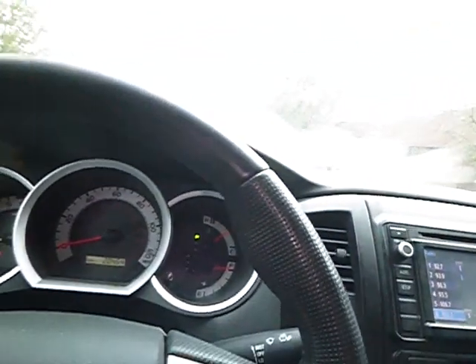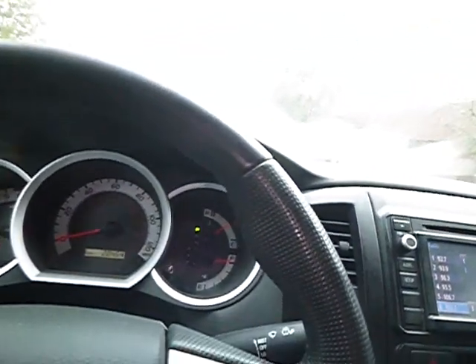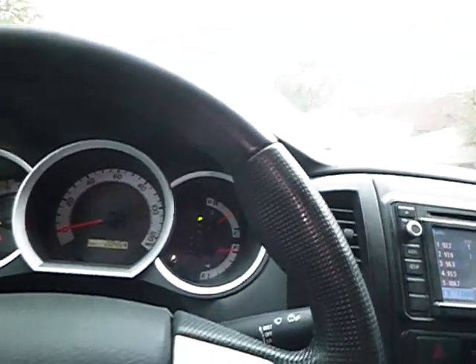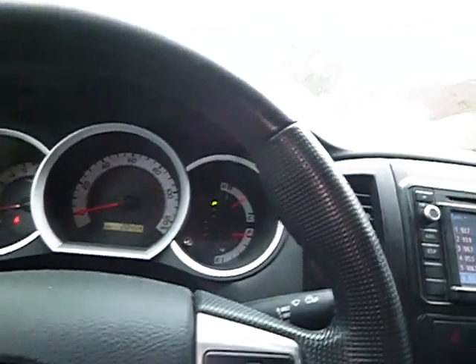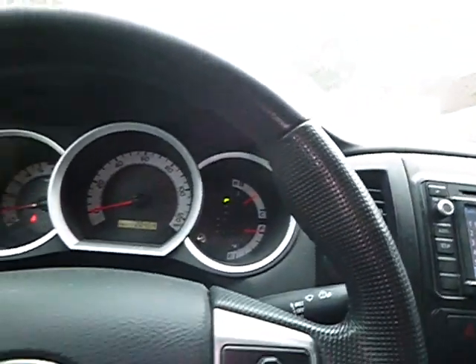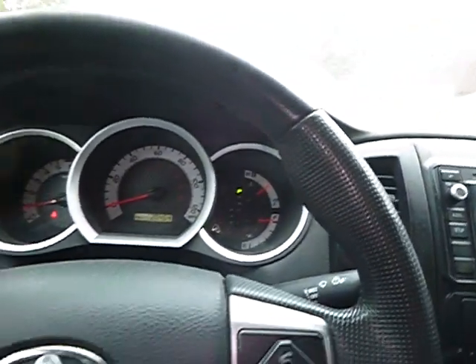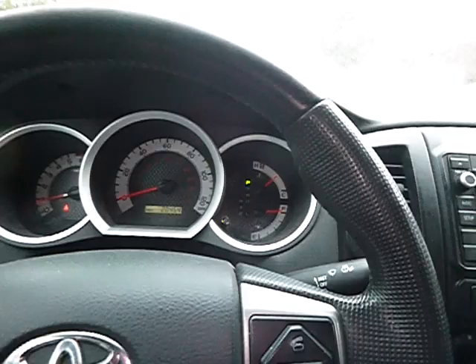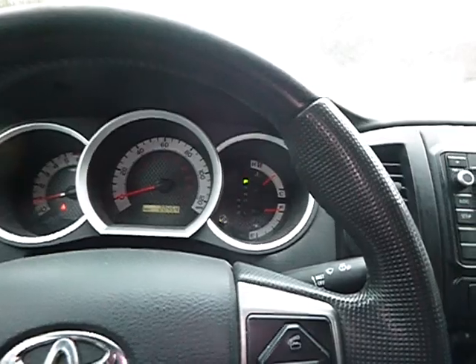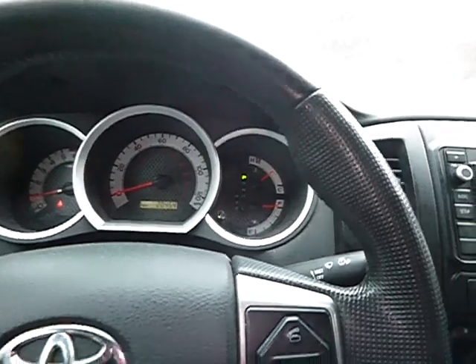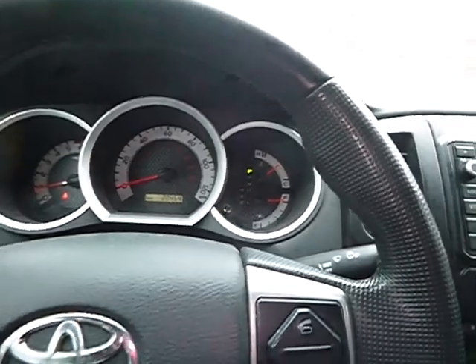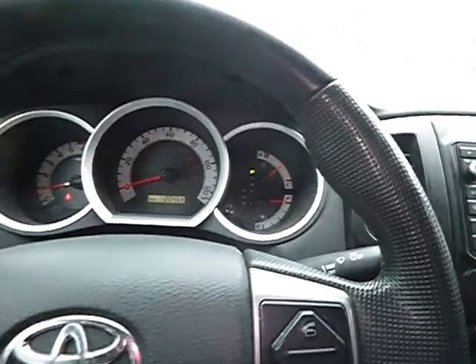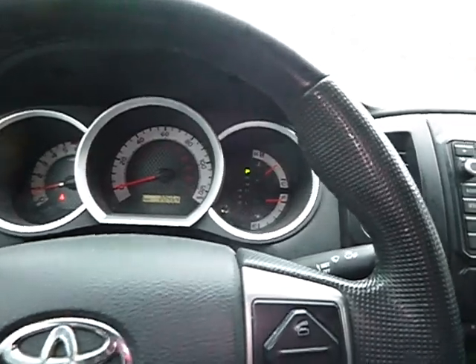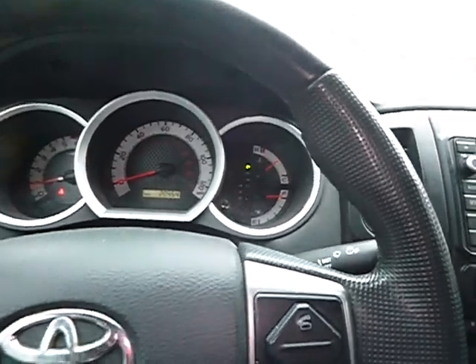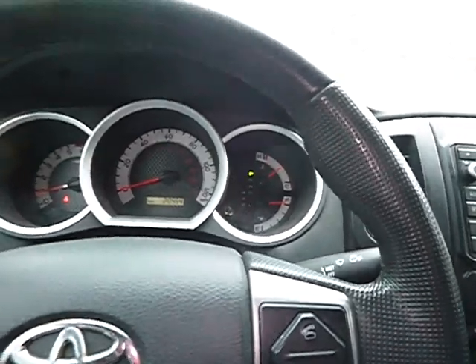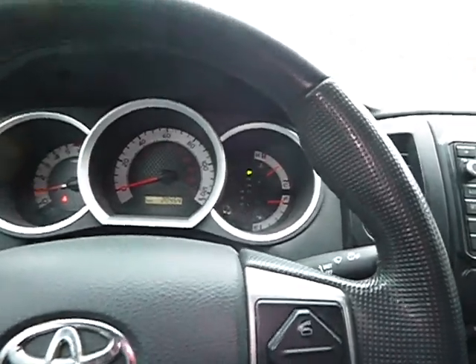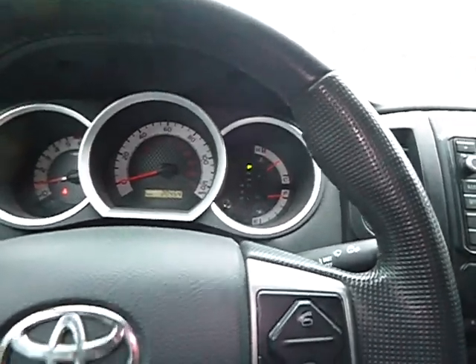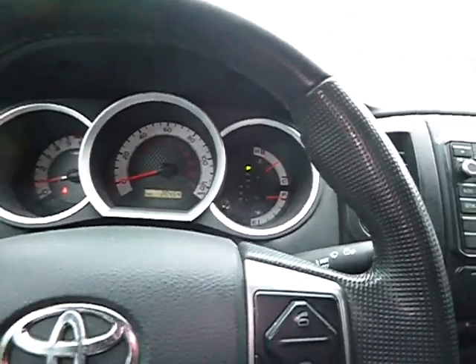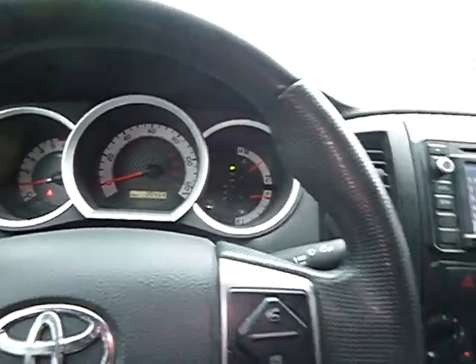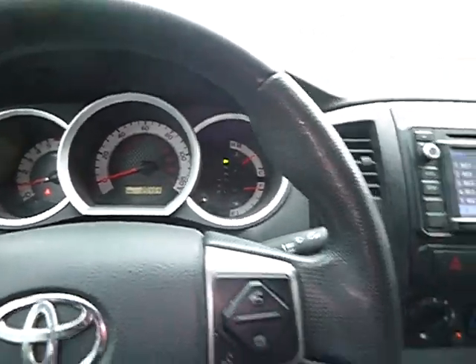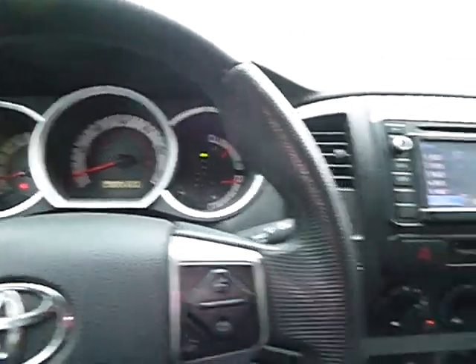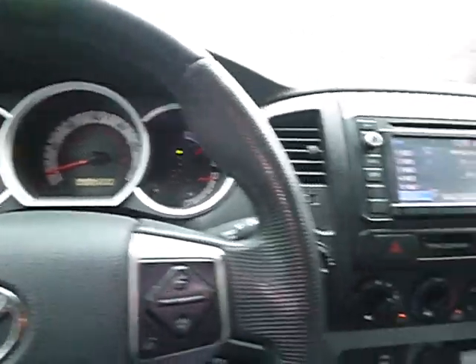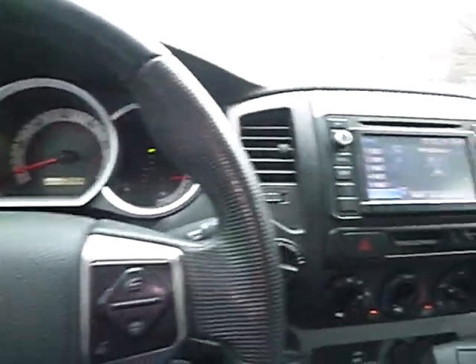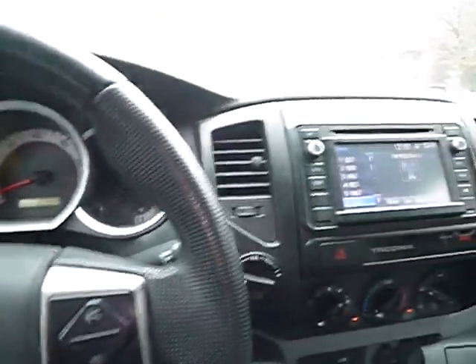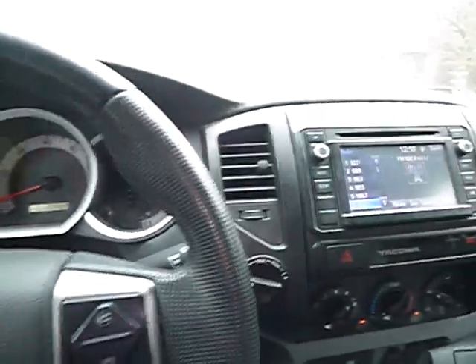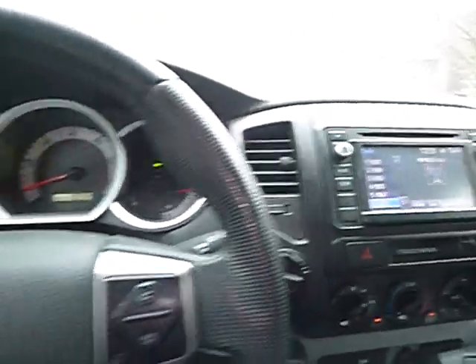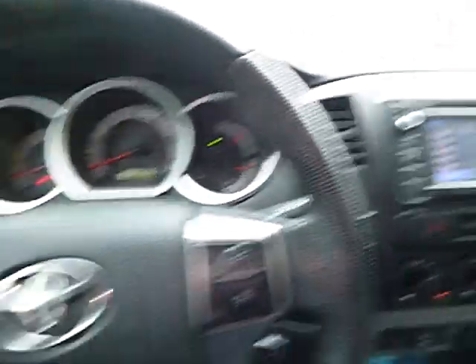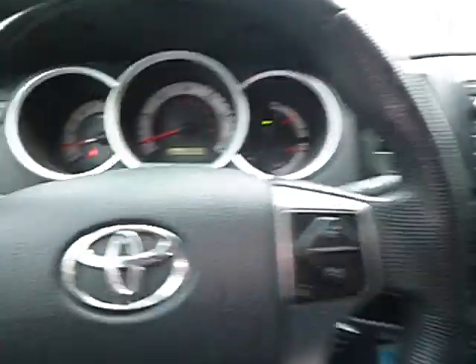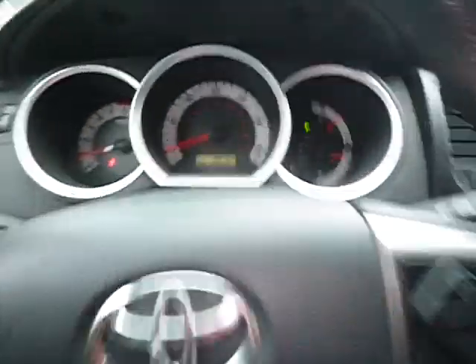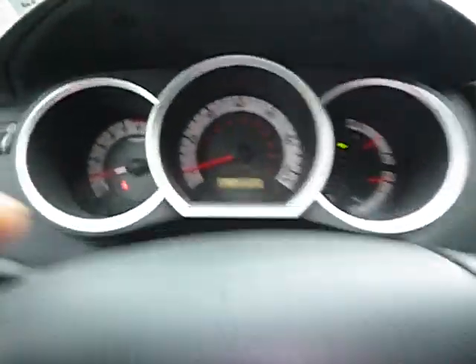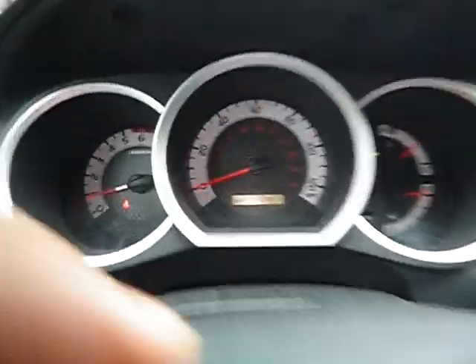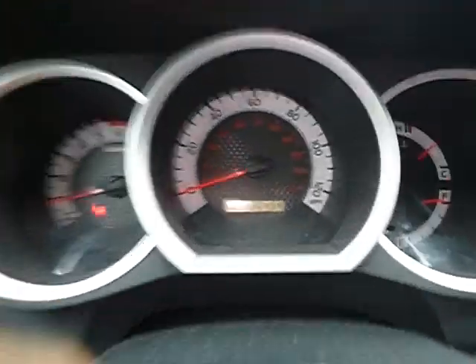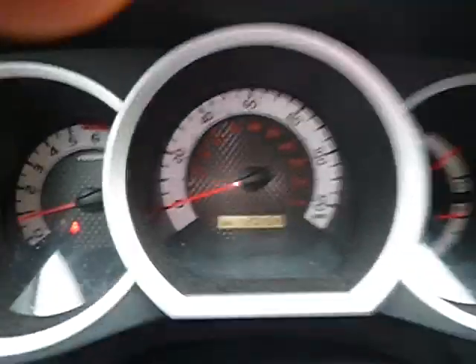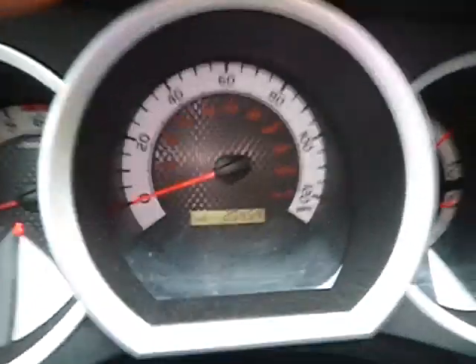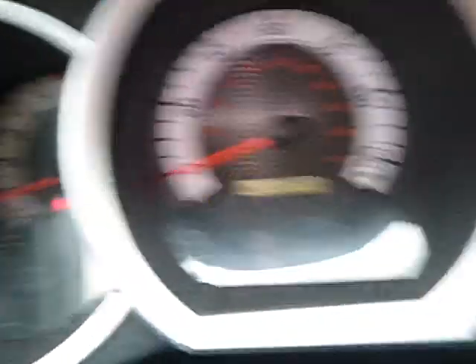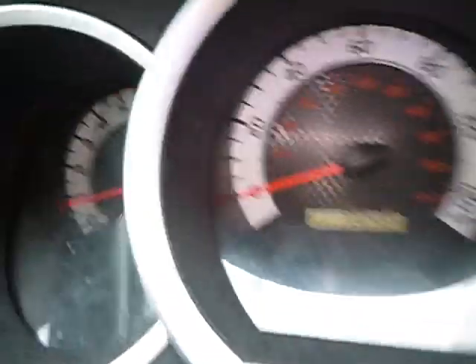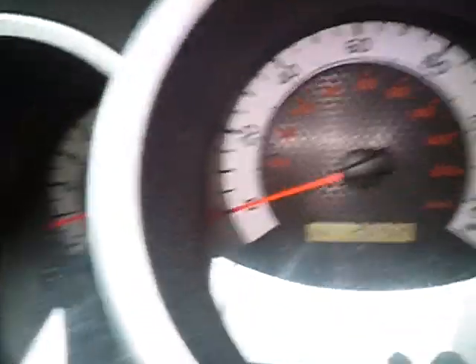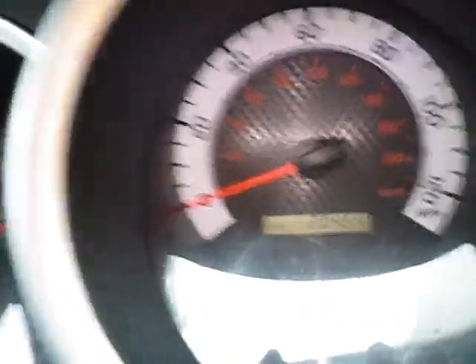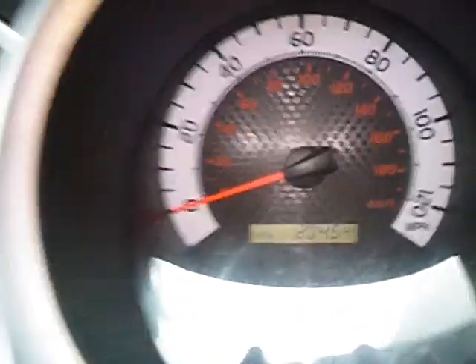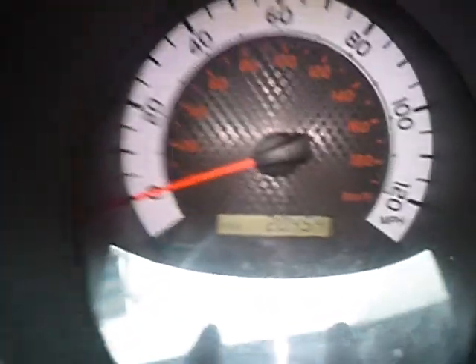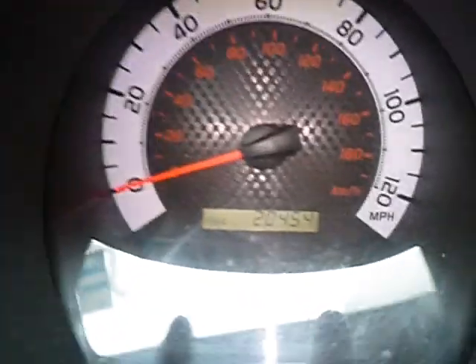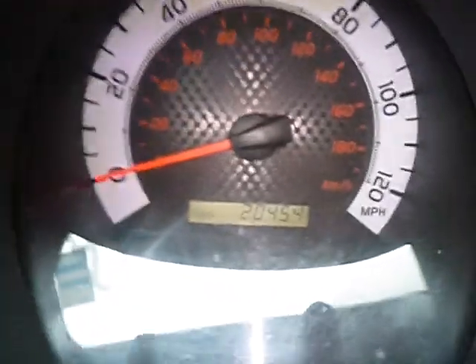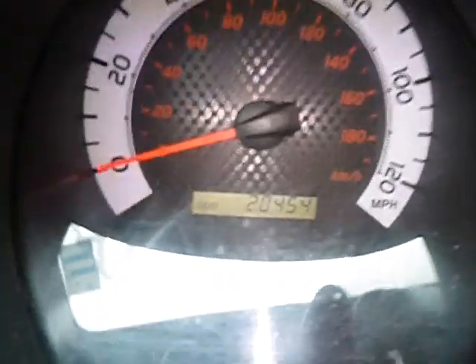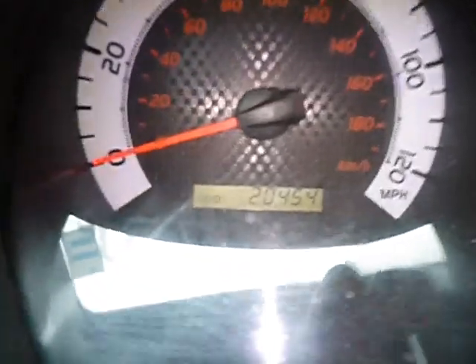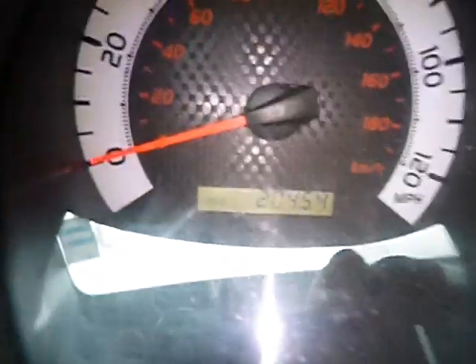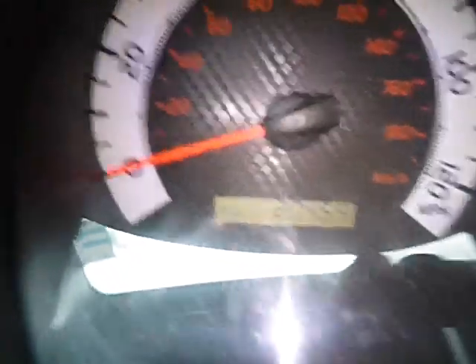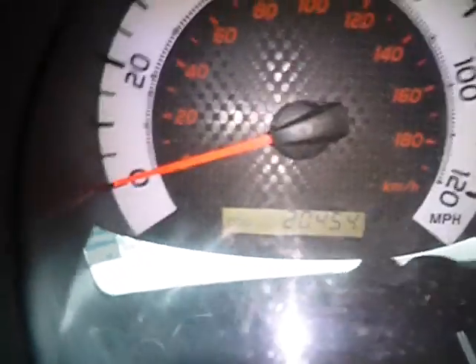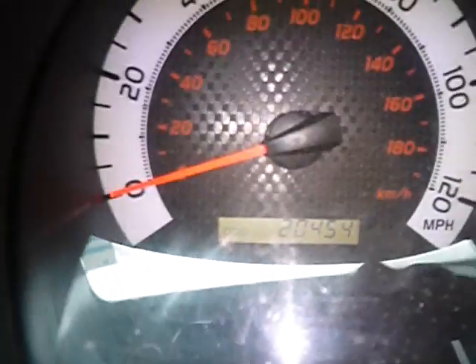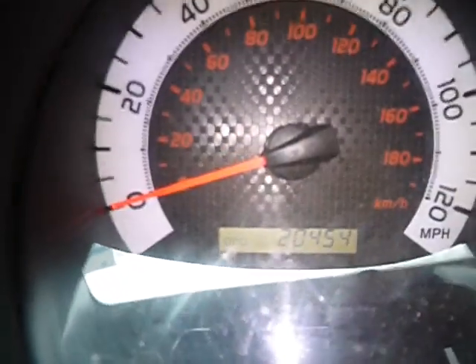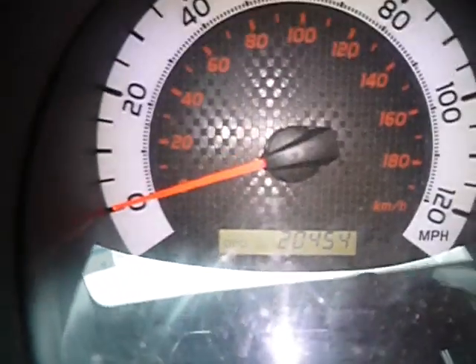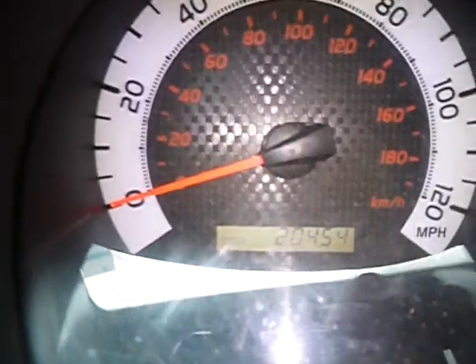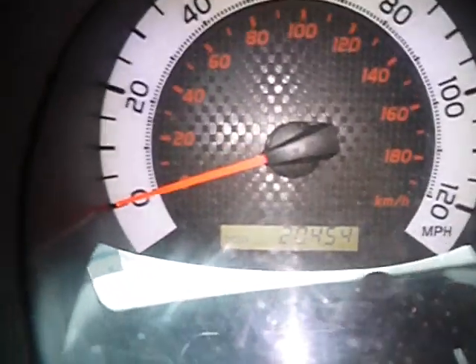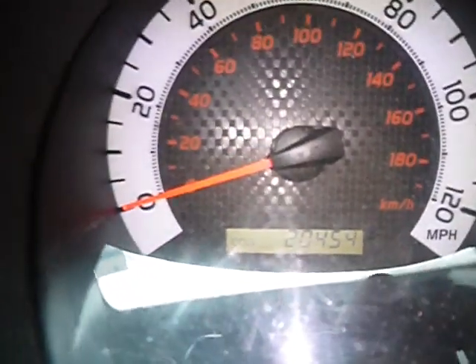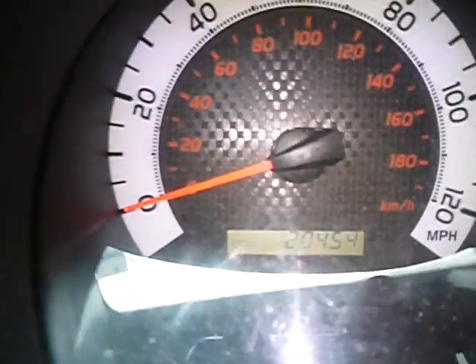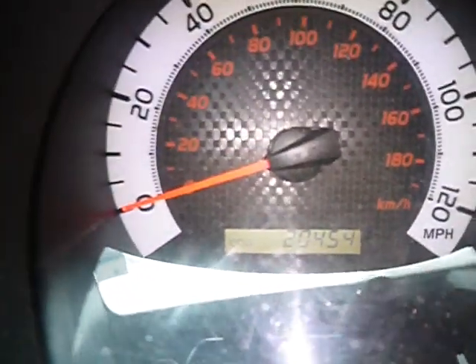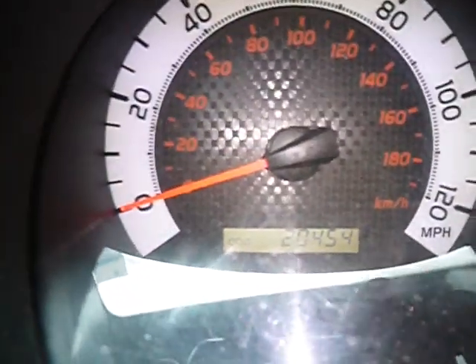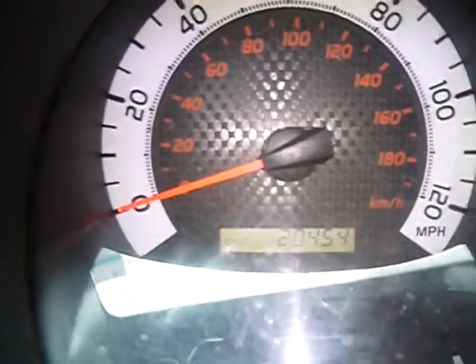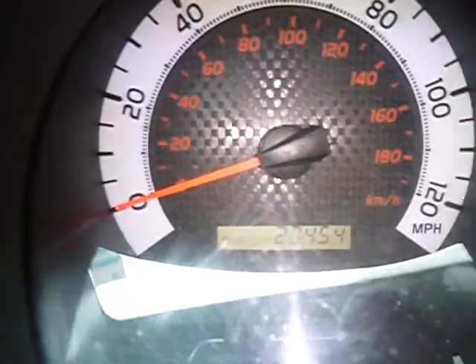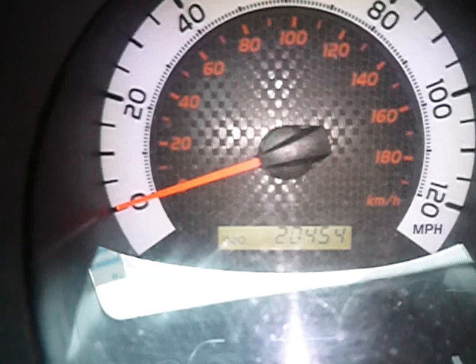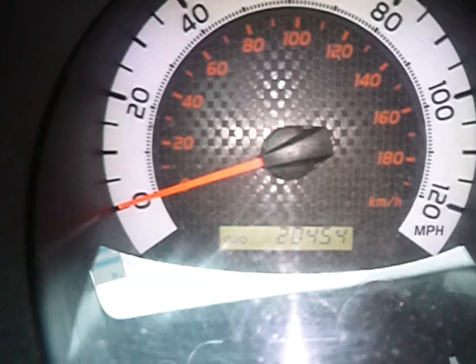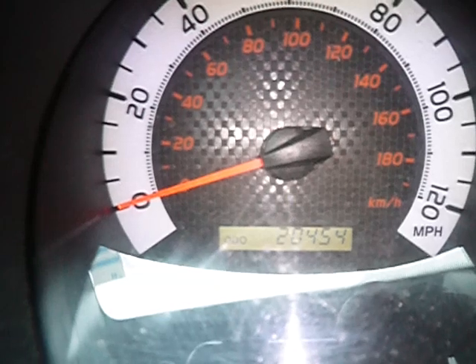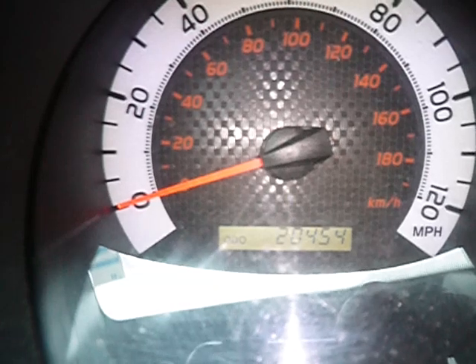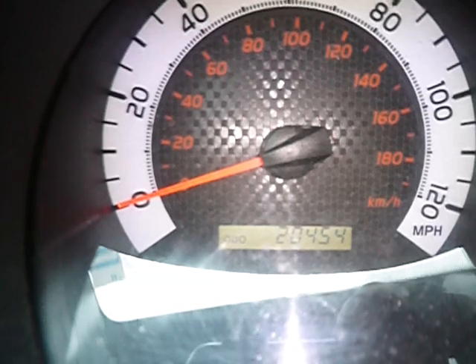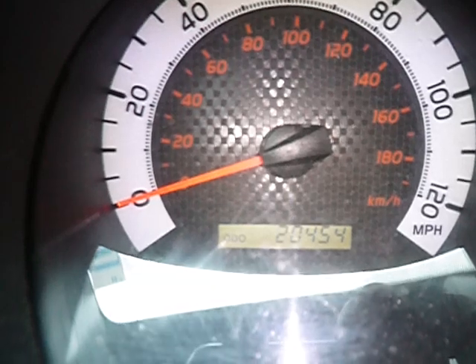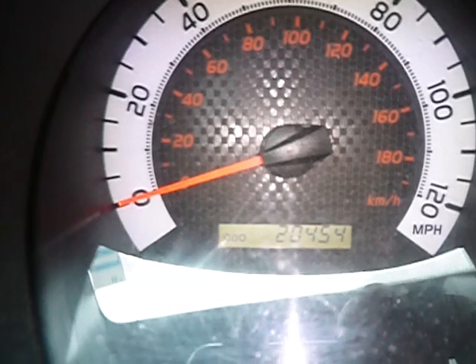The horn works, as you can see. This vehicle has 20,454 miles.